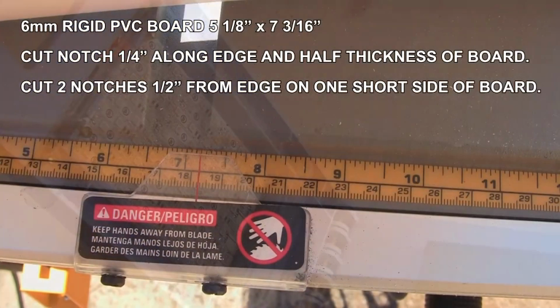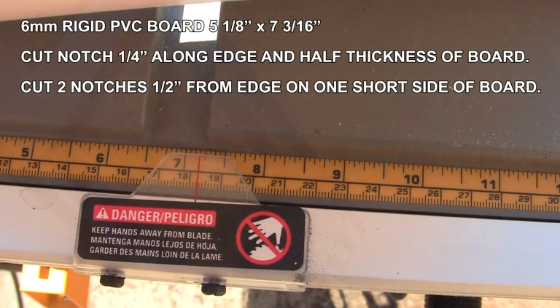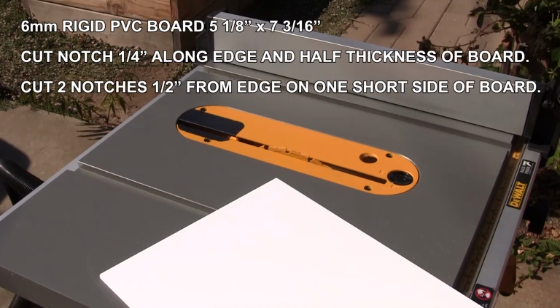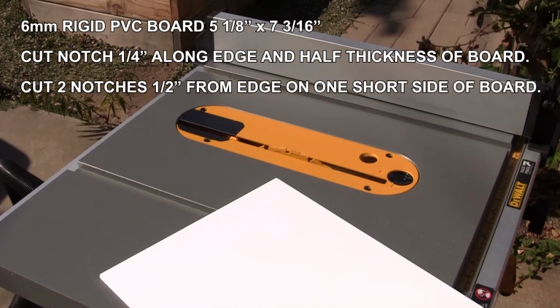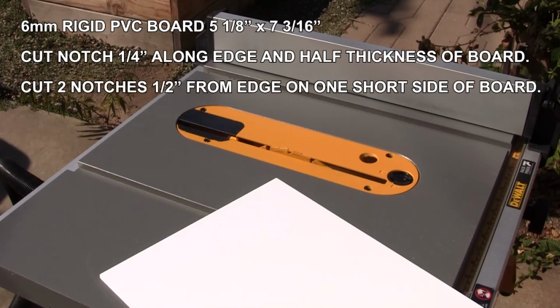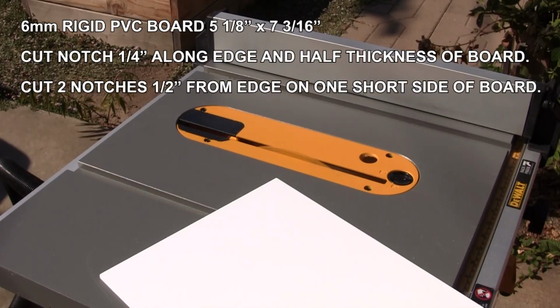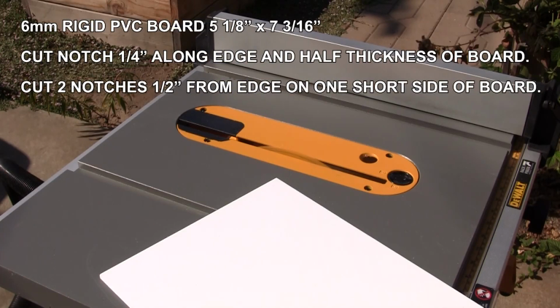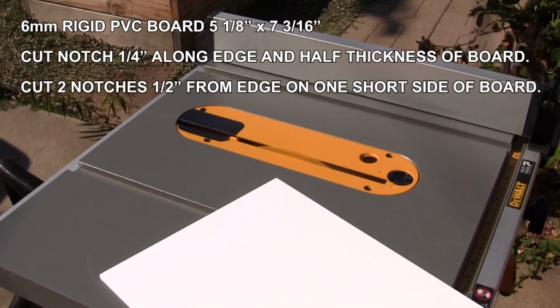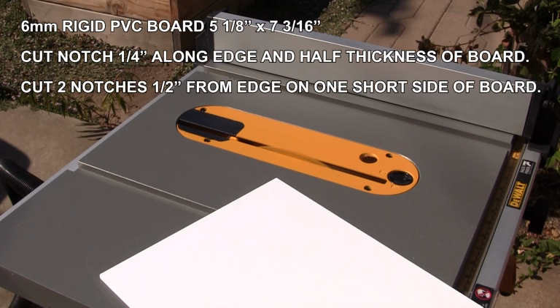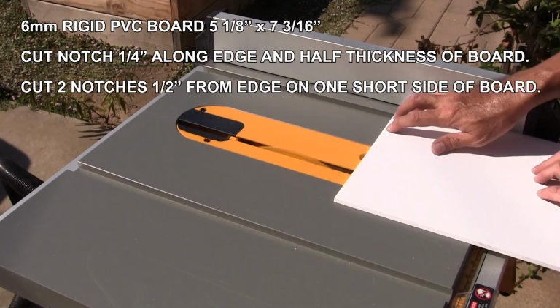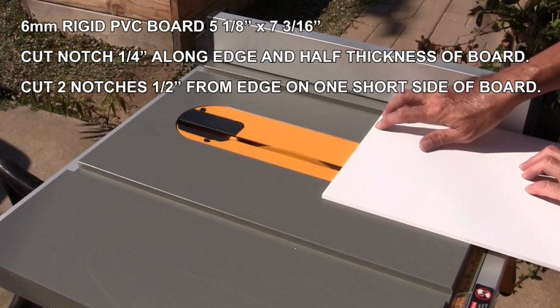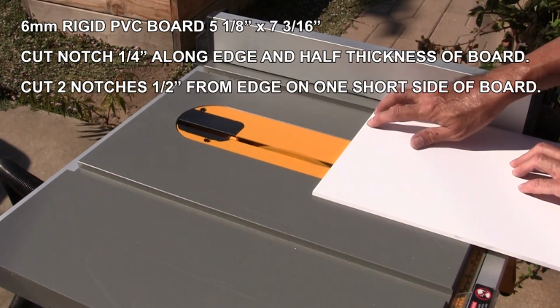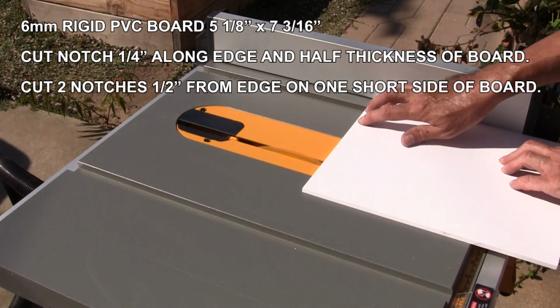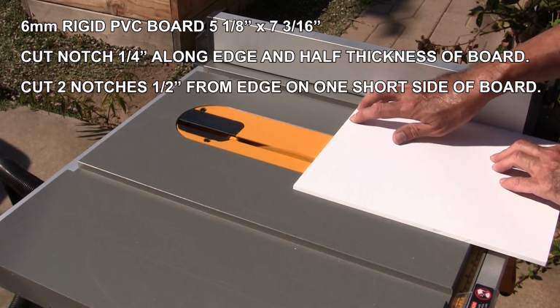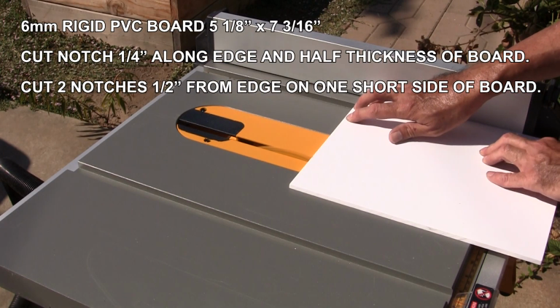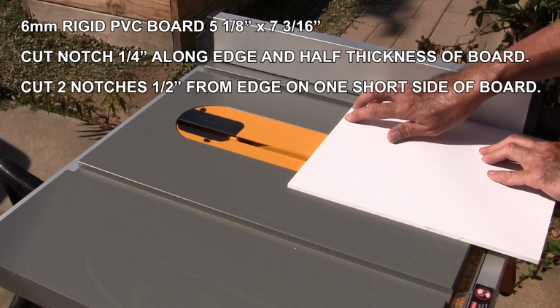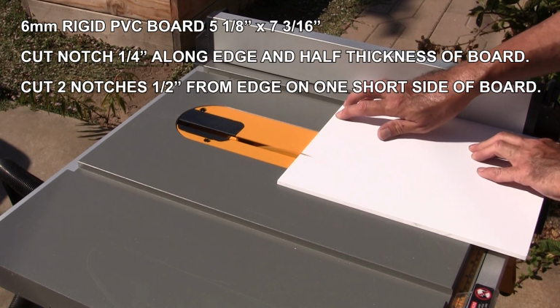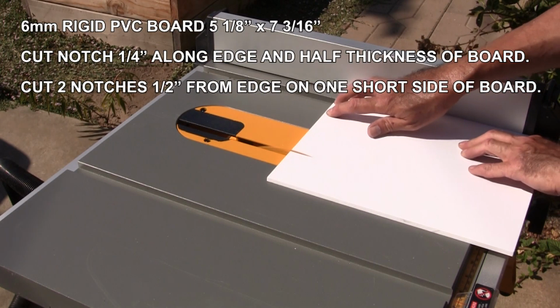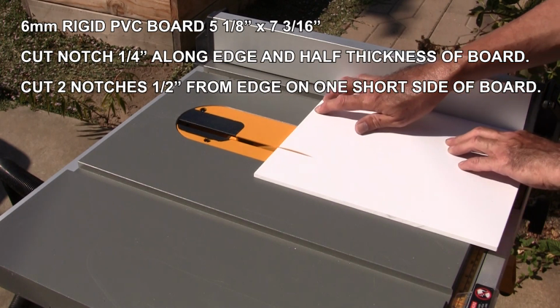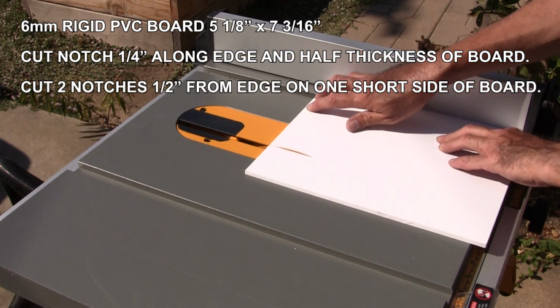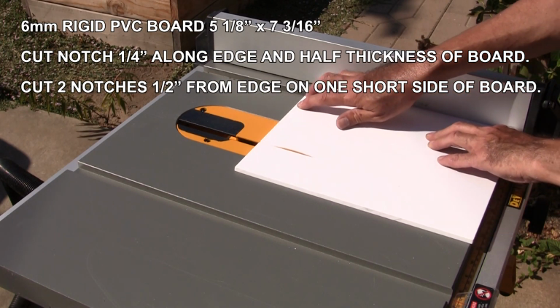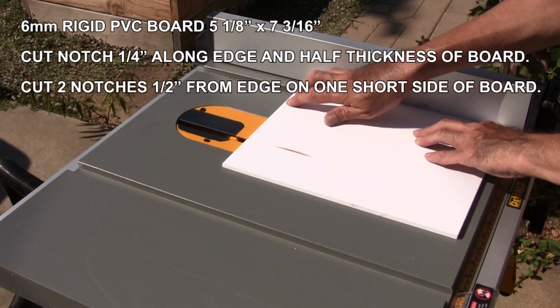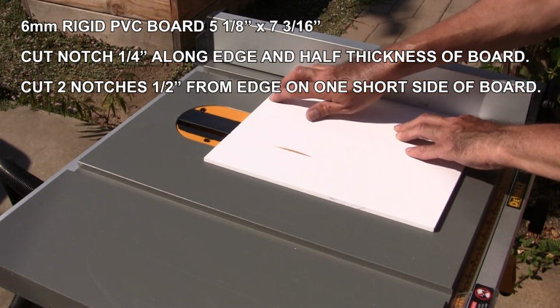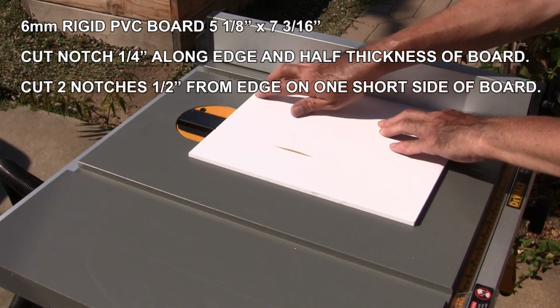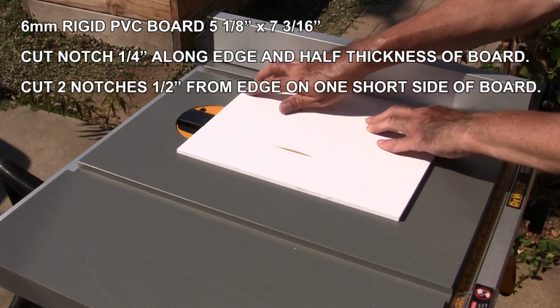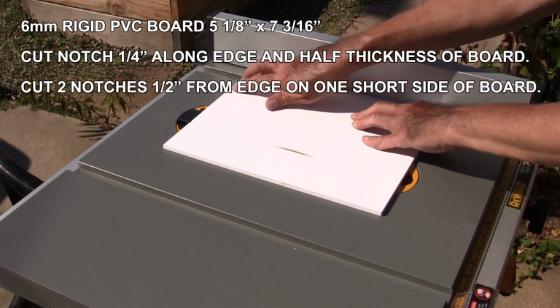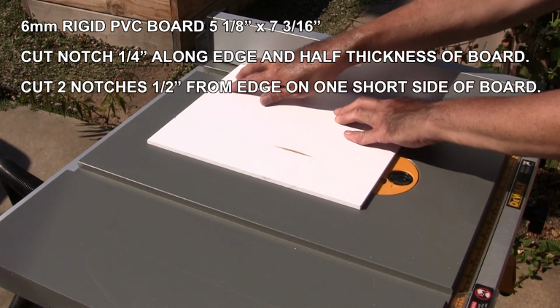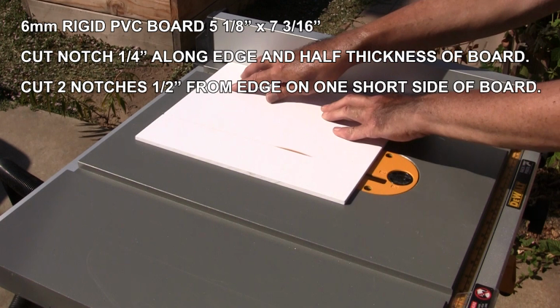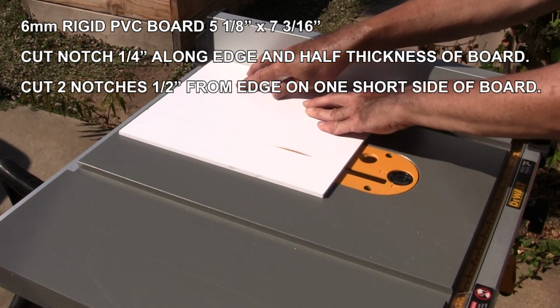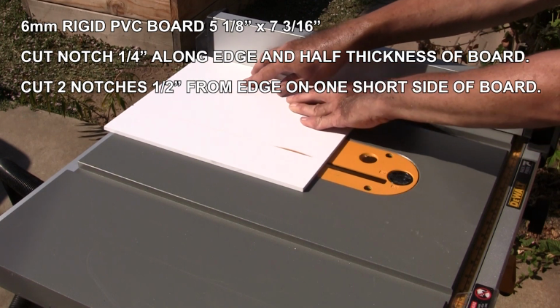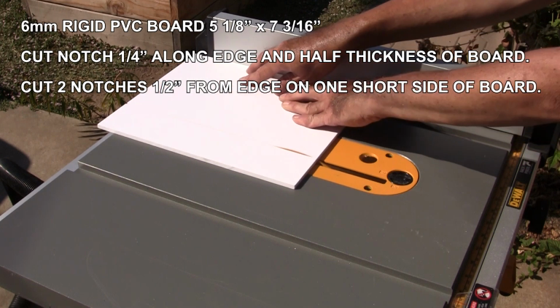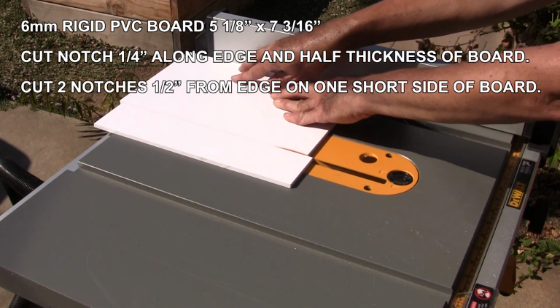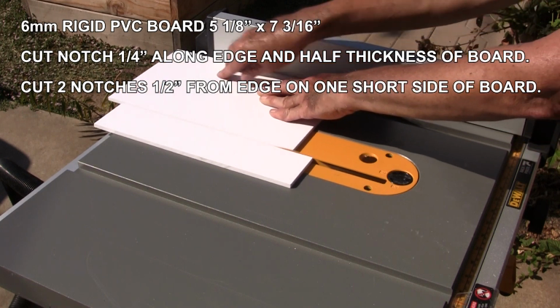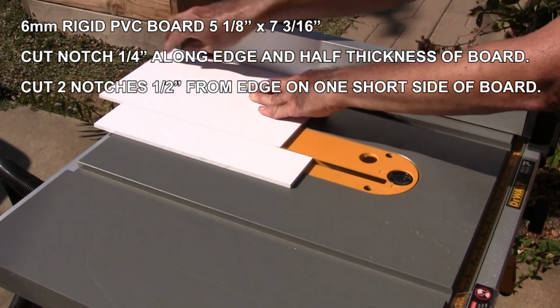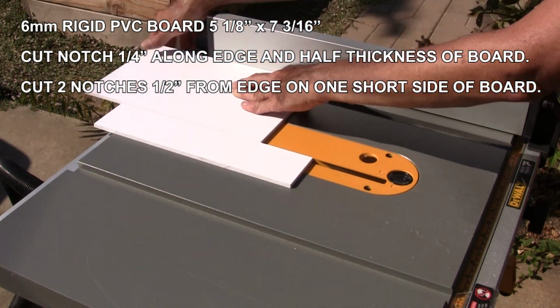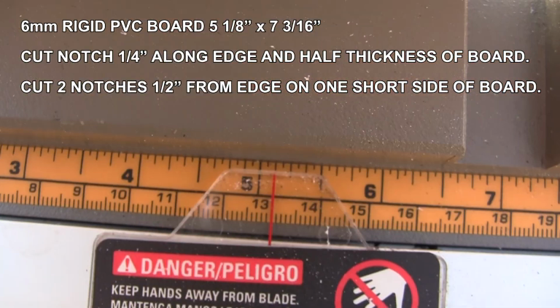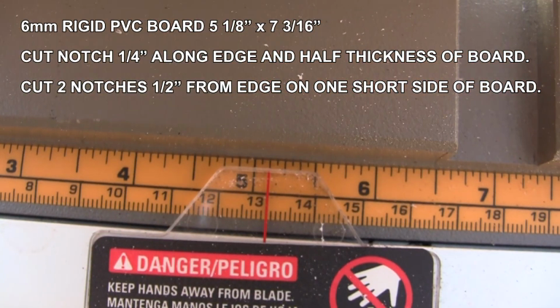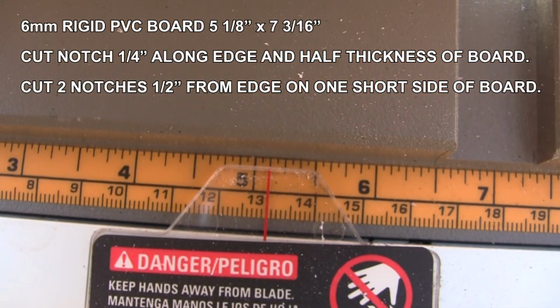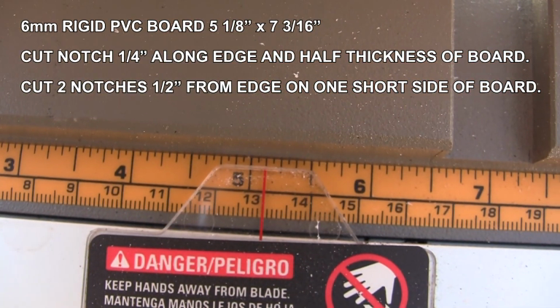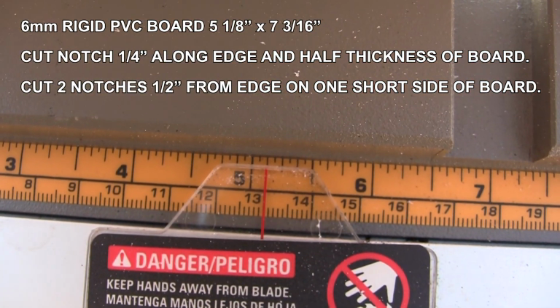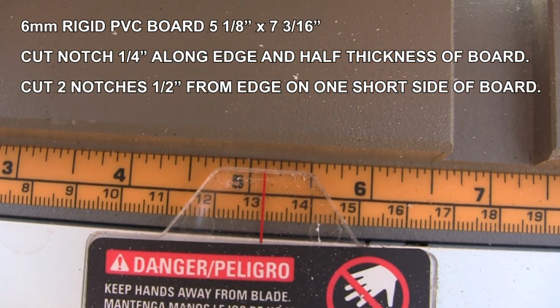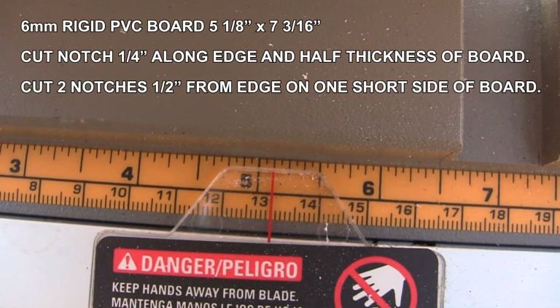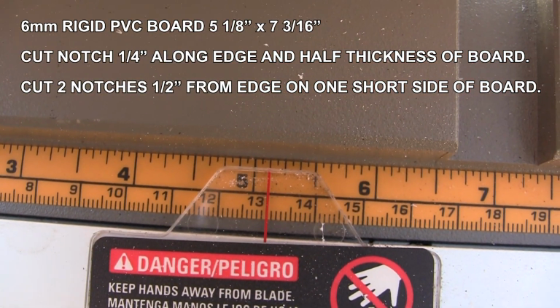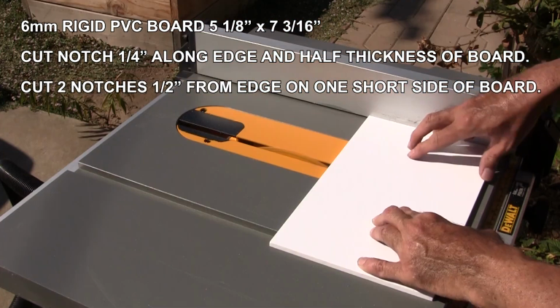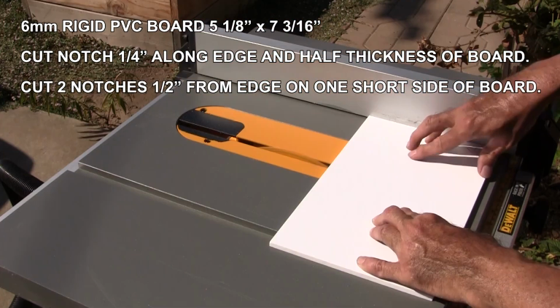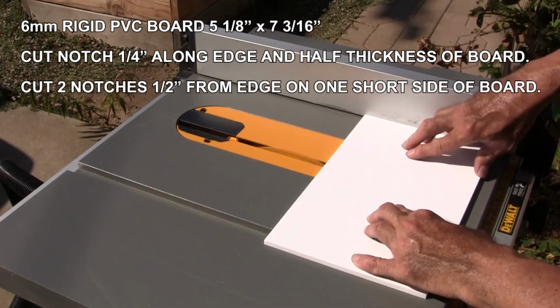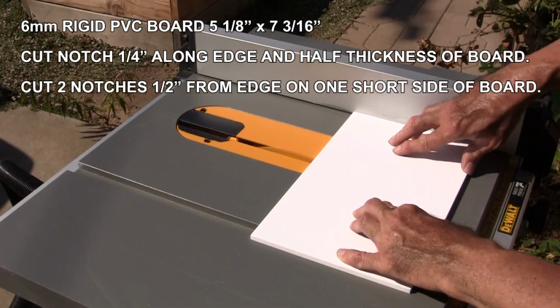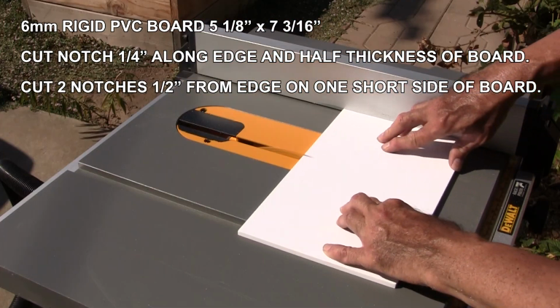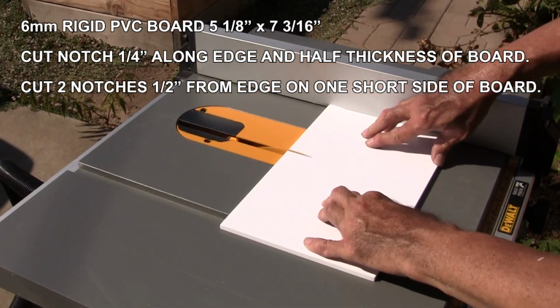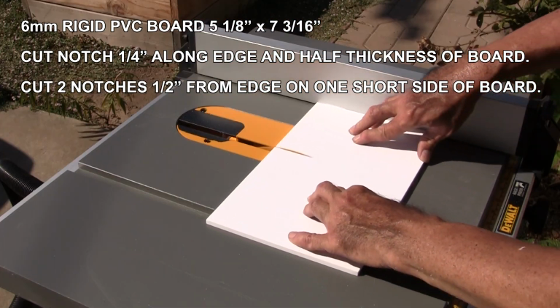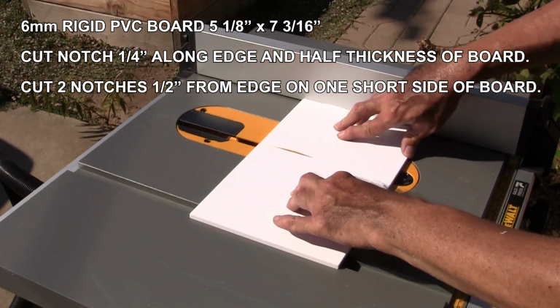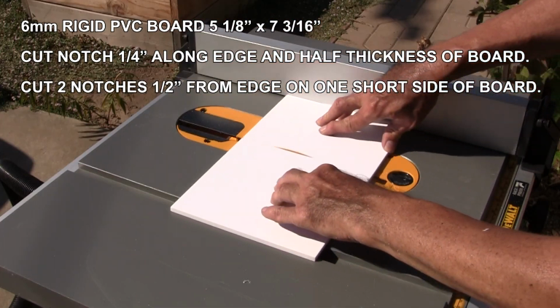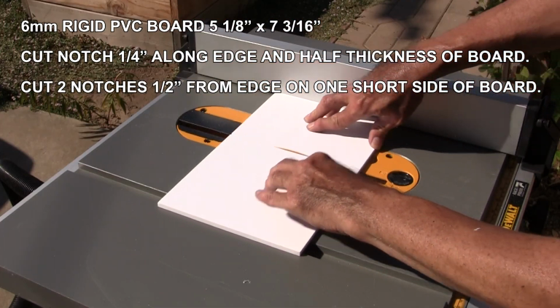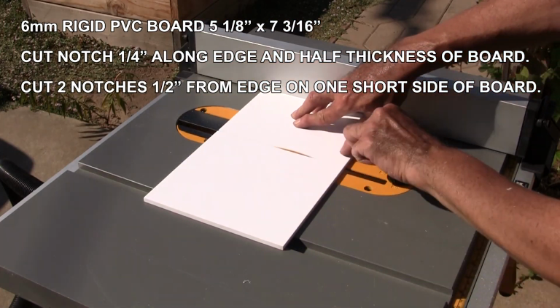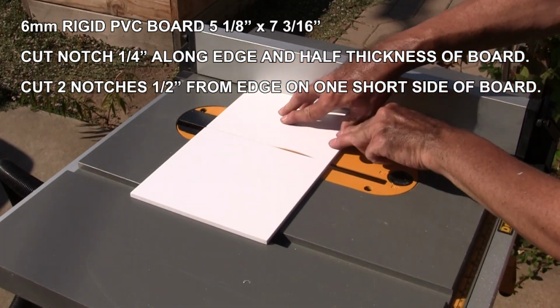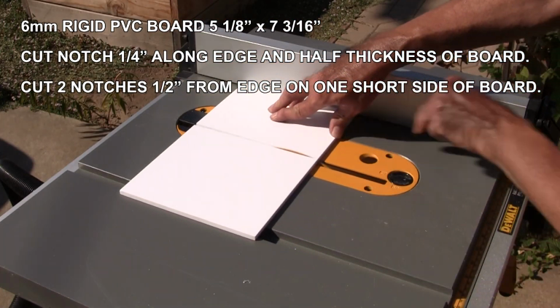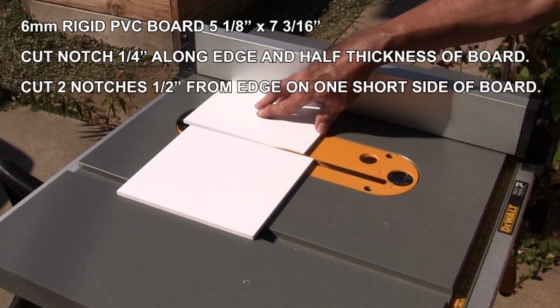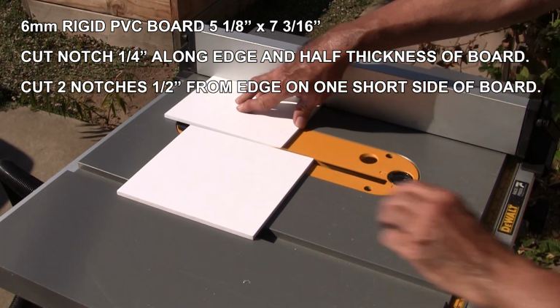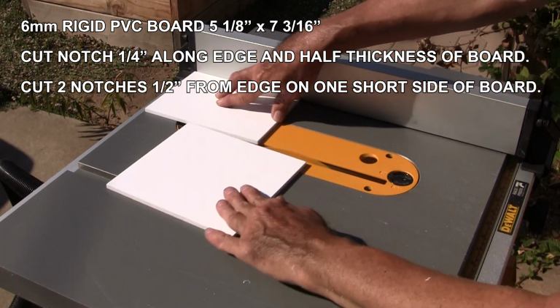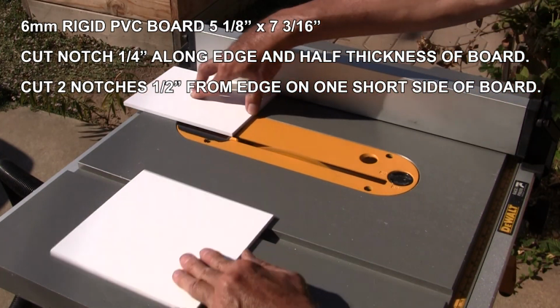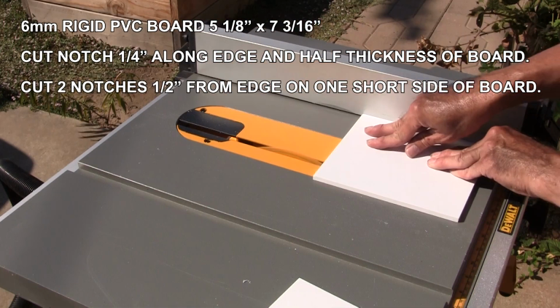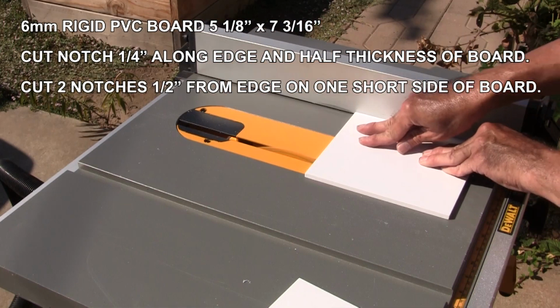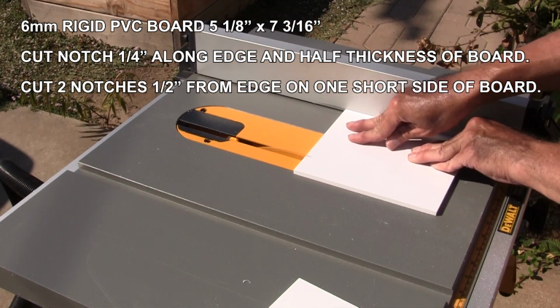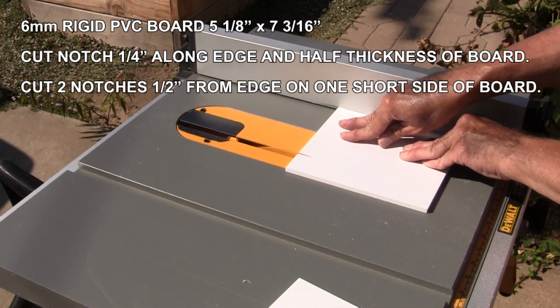First step is to cut out the baseboard to mount your LED light strips. I cut out two just because my board was large enough for two.